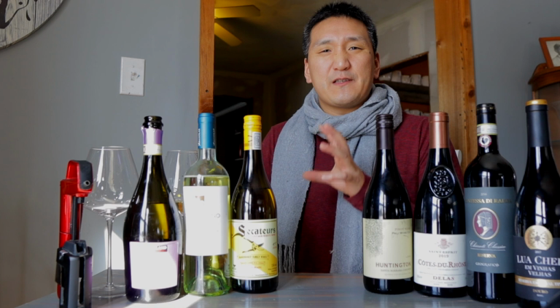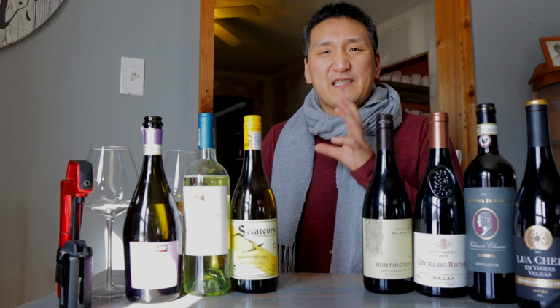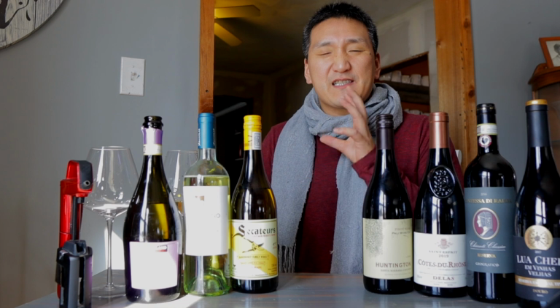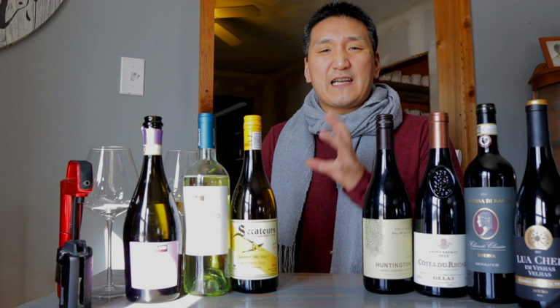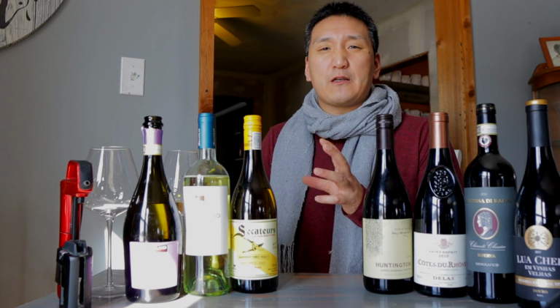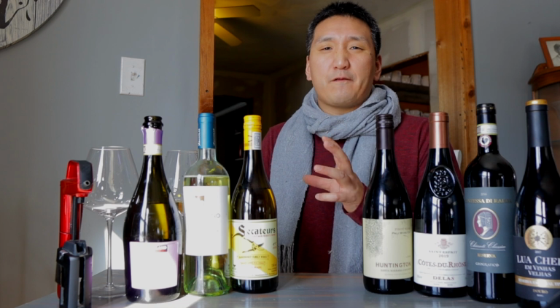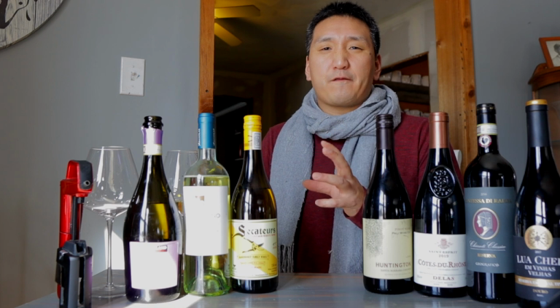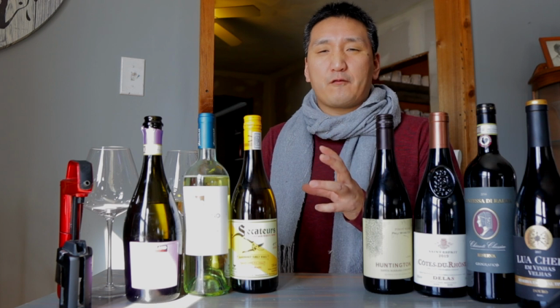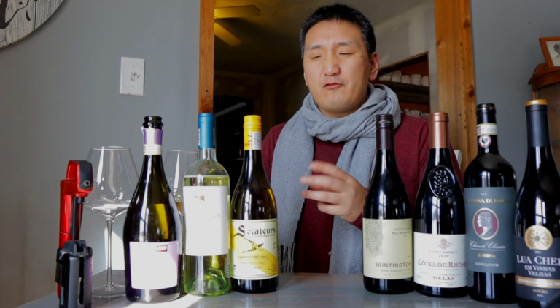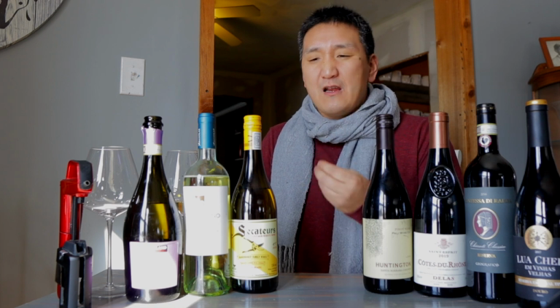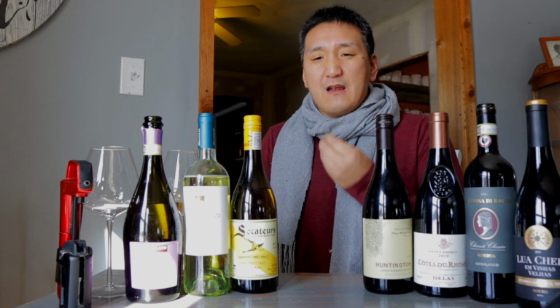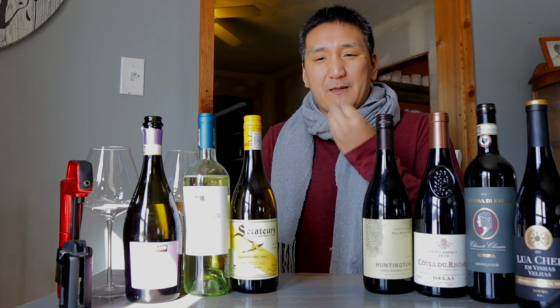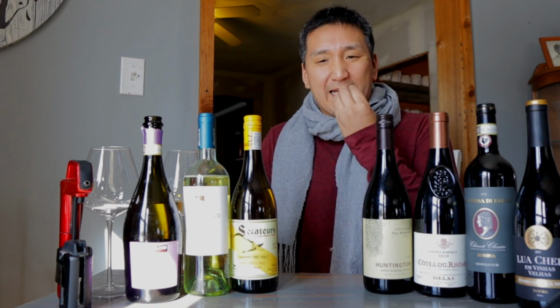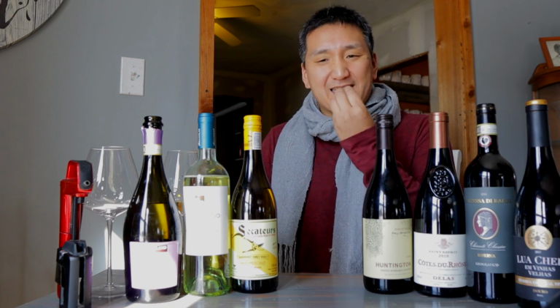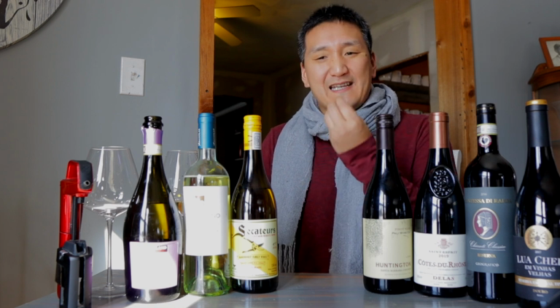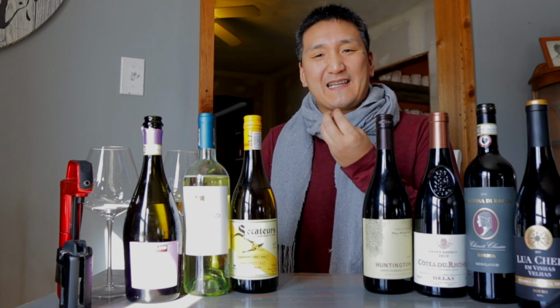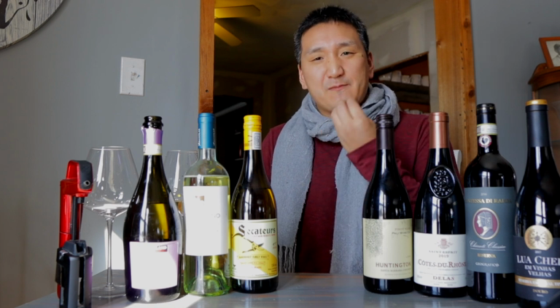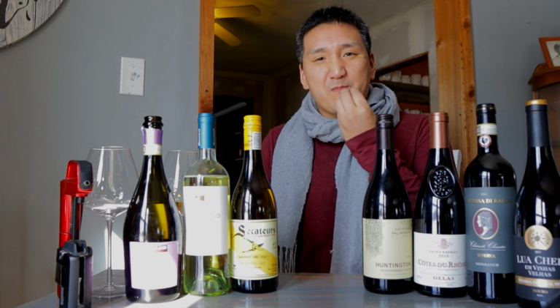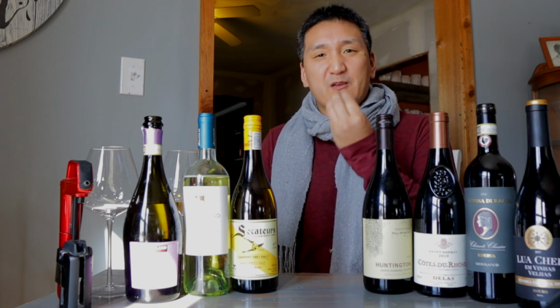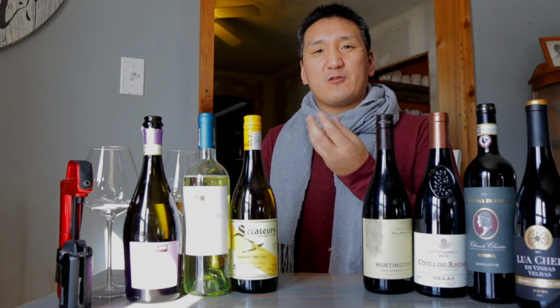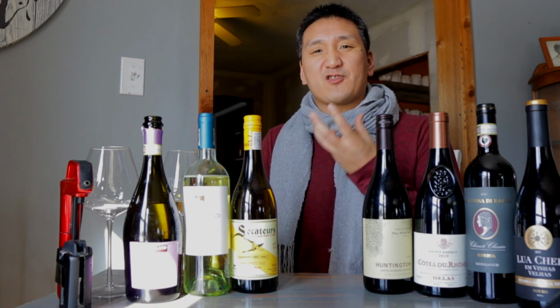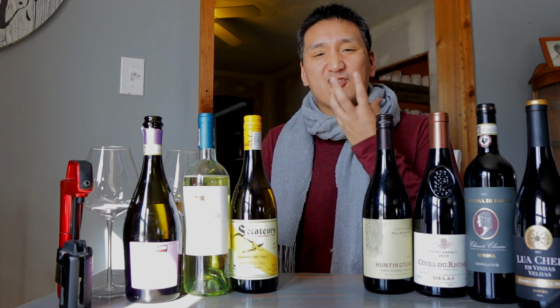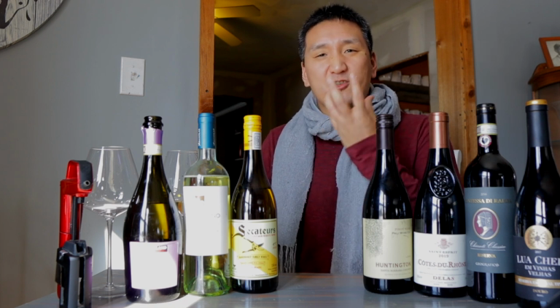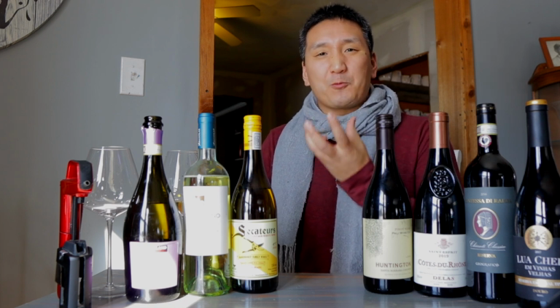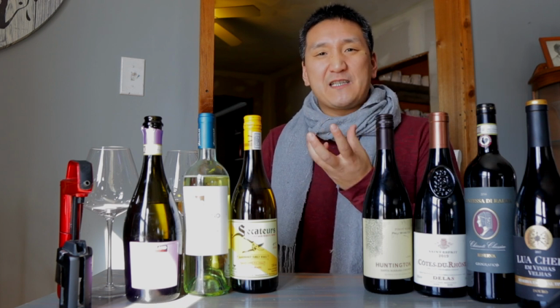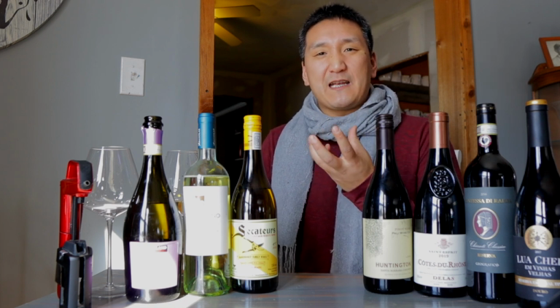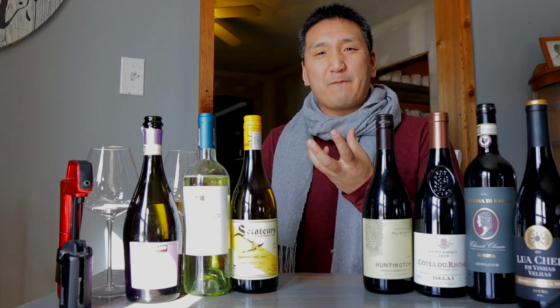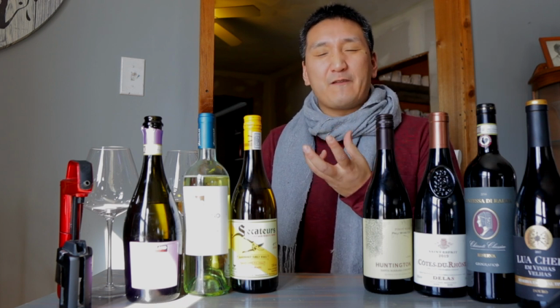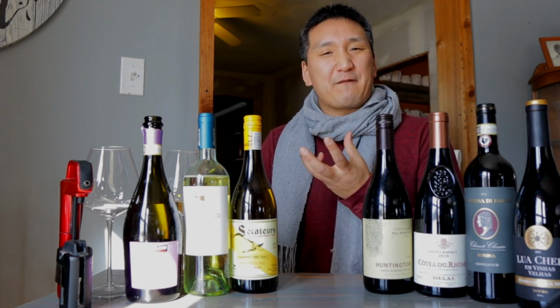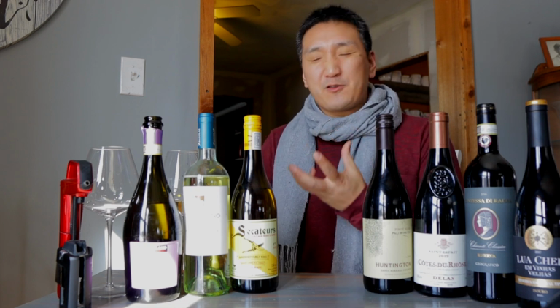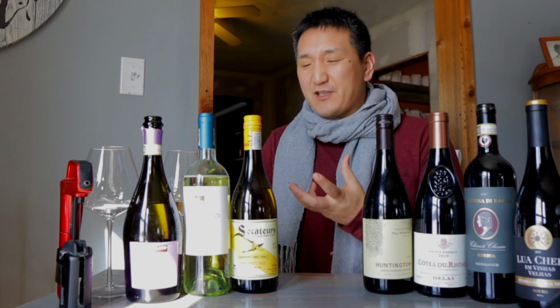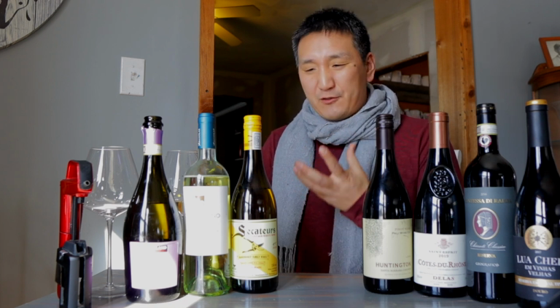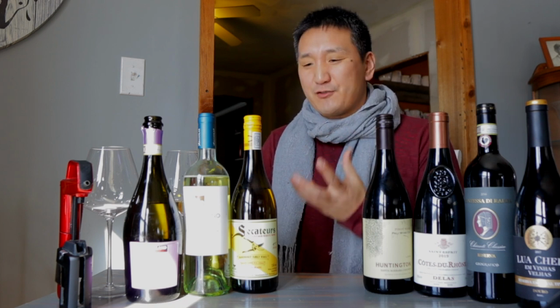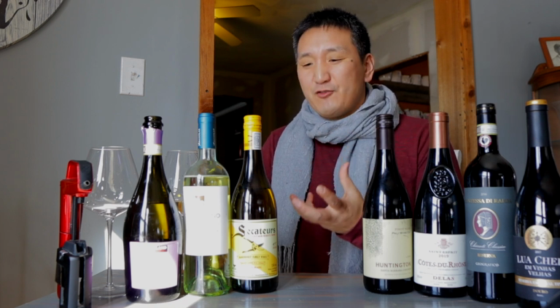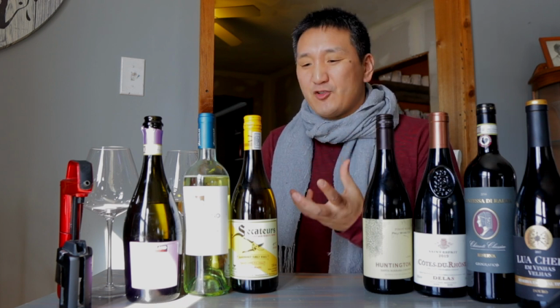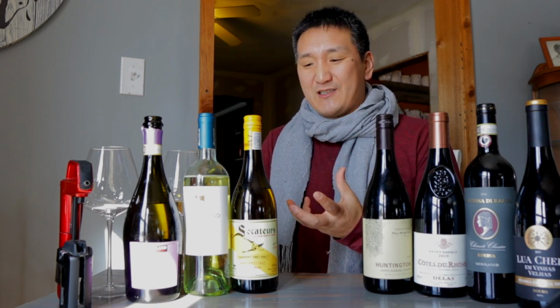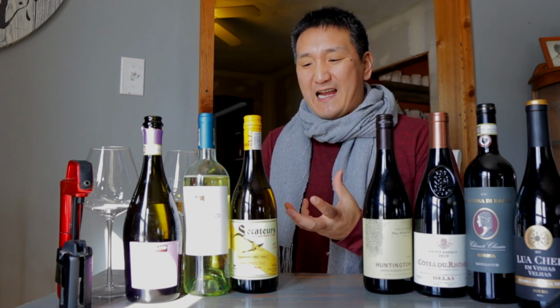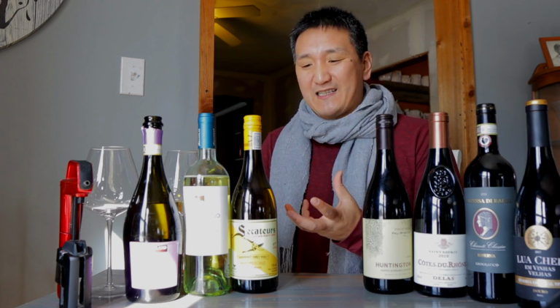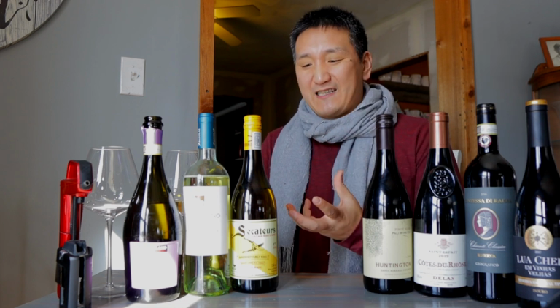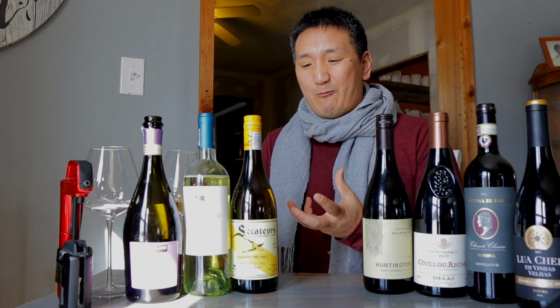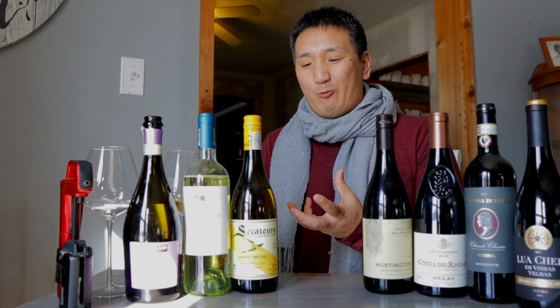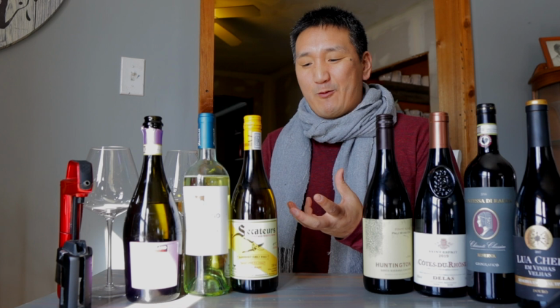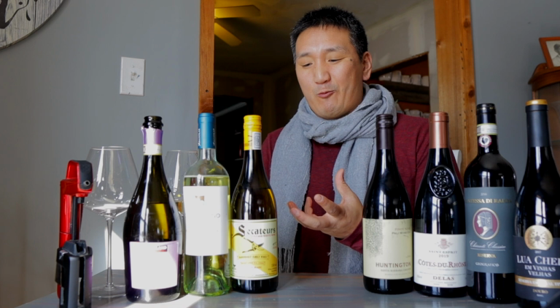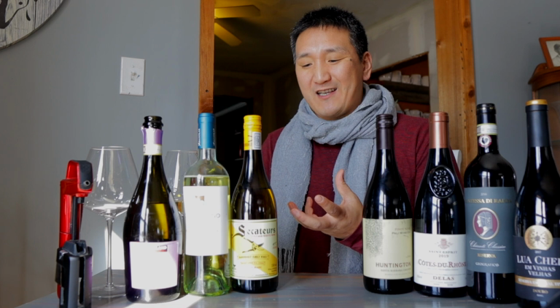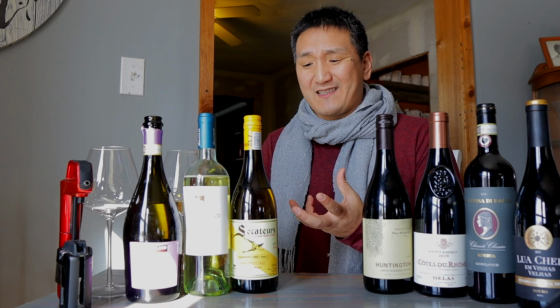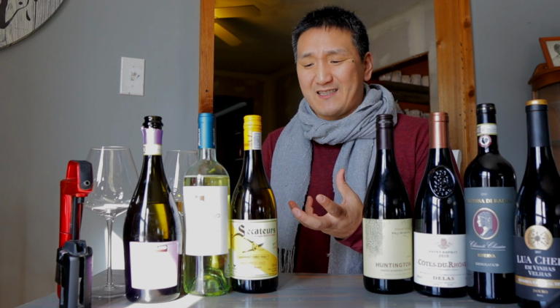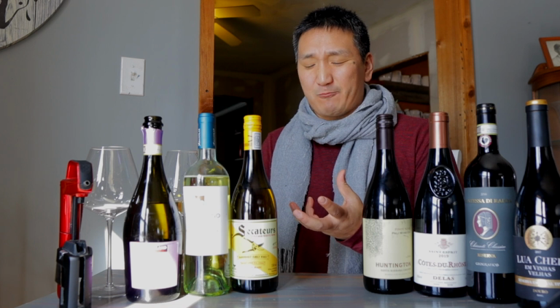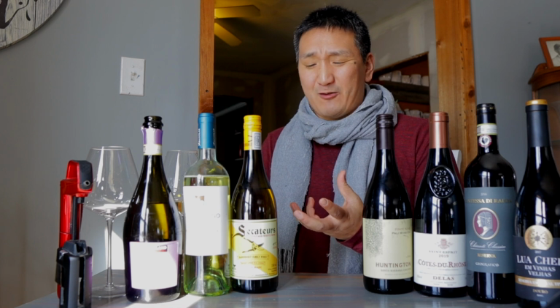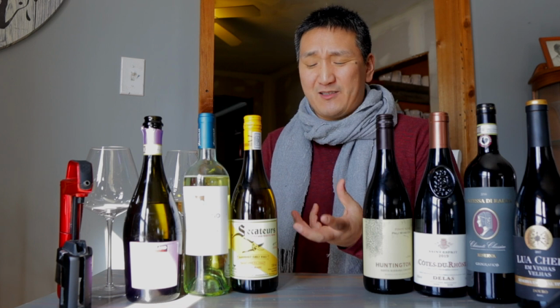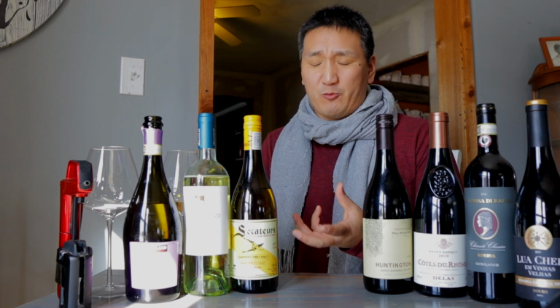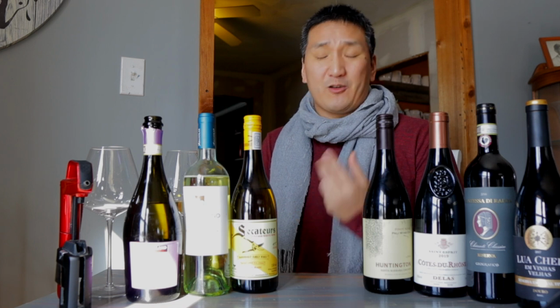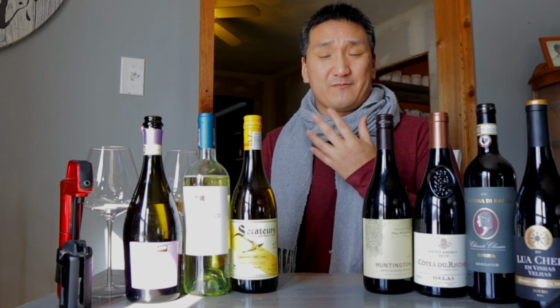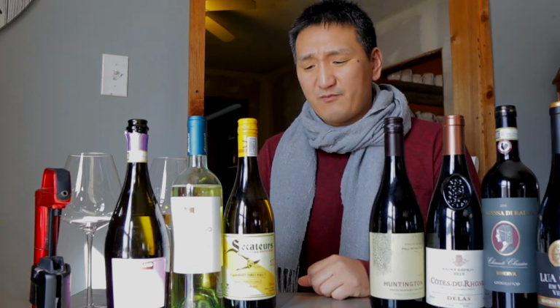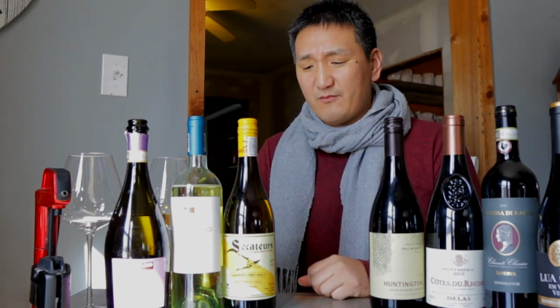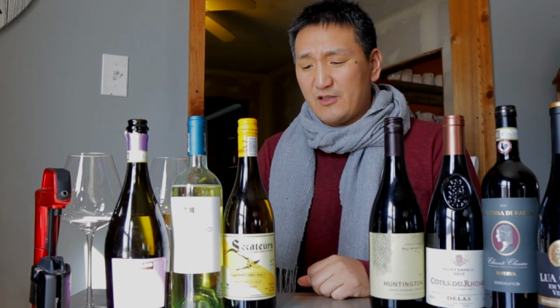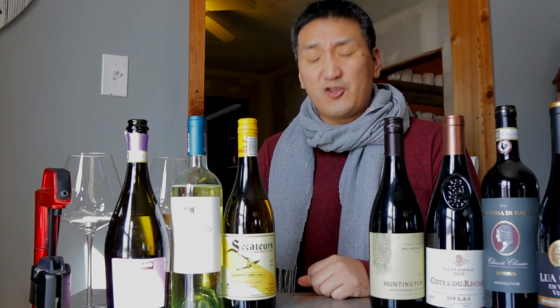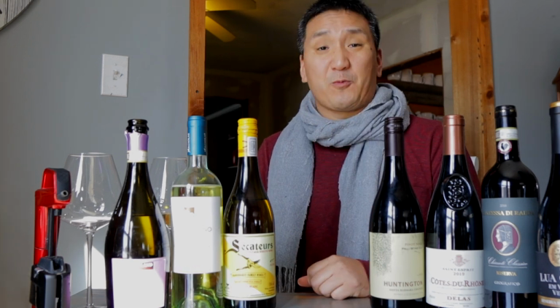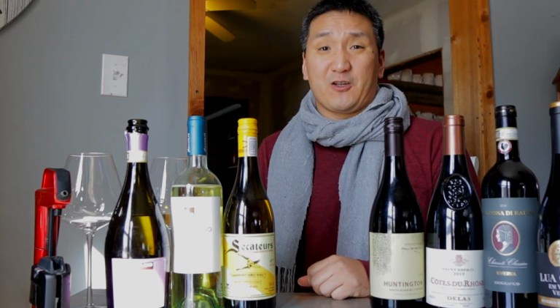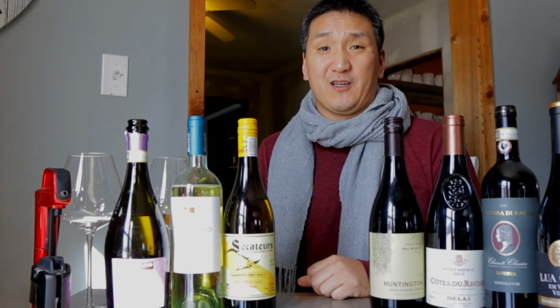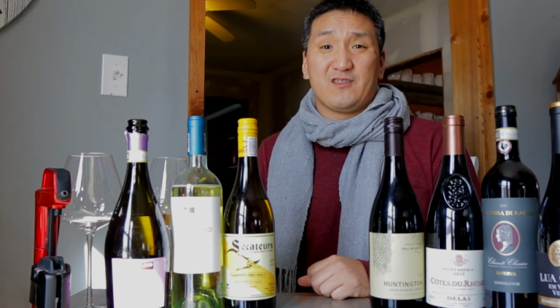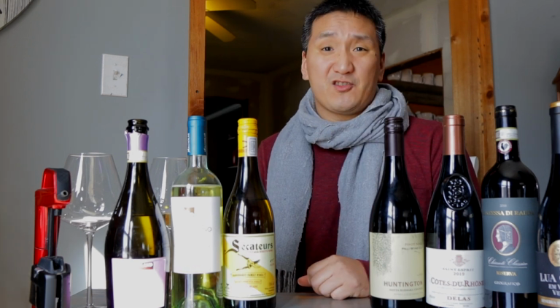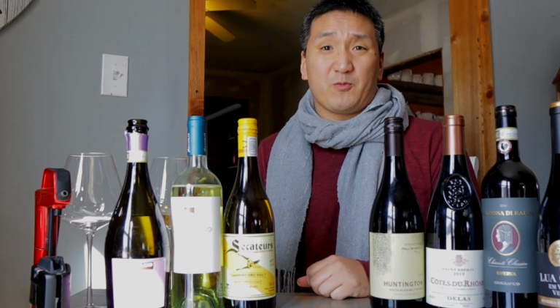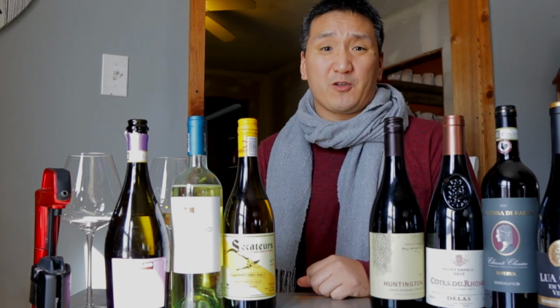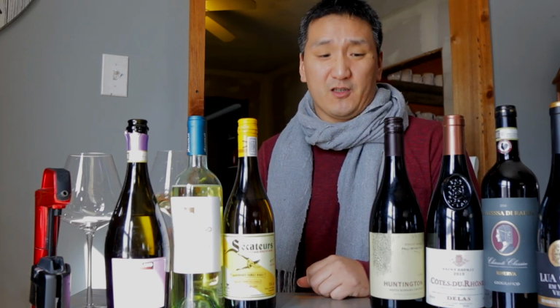This has got enough fruit, but it has like these mineral stony type flavors that you're usually not going to get in white wines at this price point. Super good.